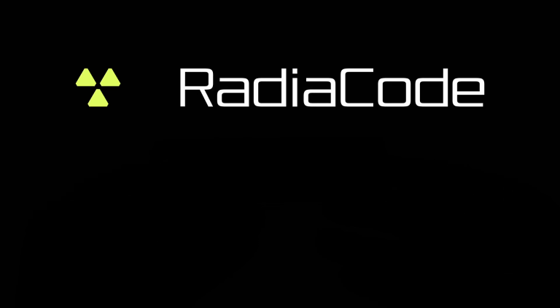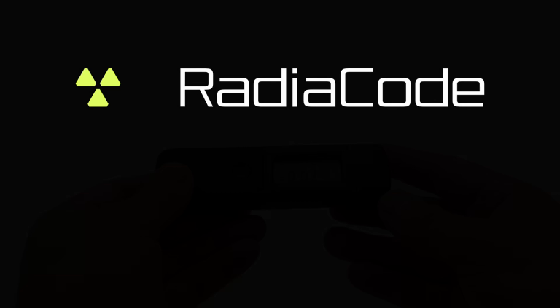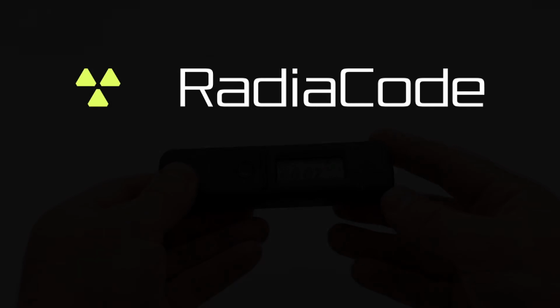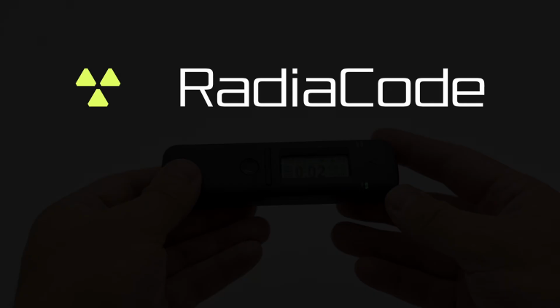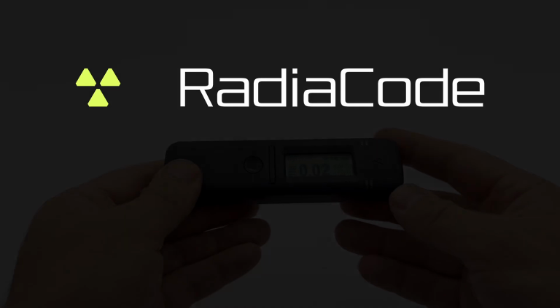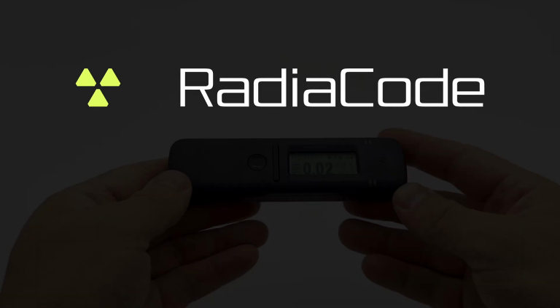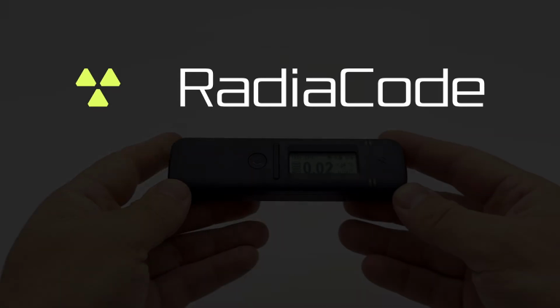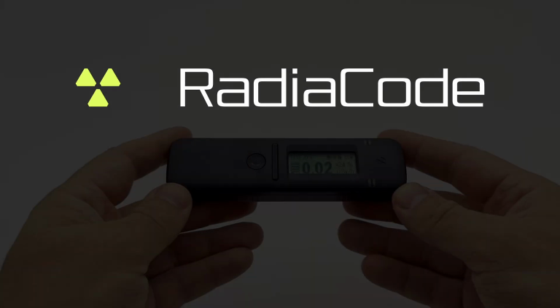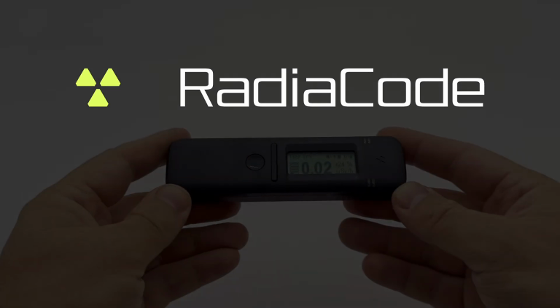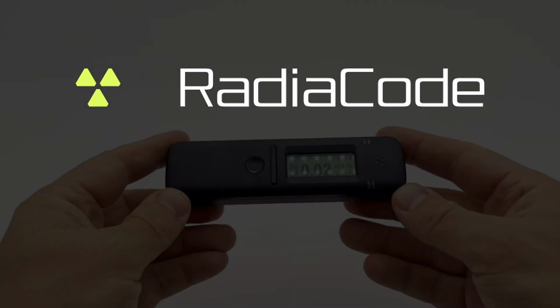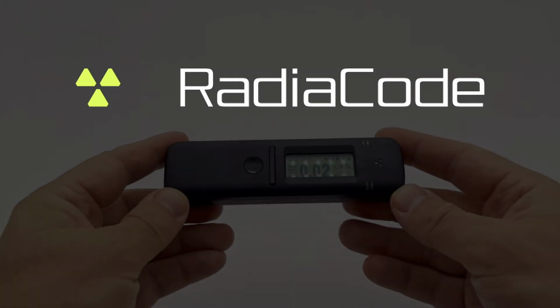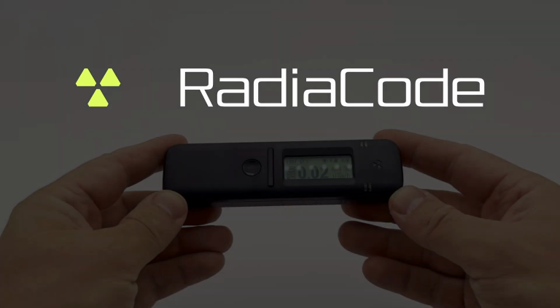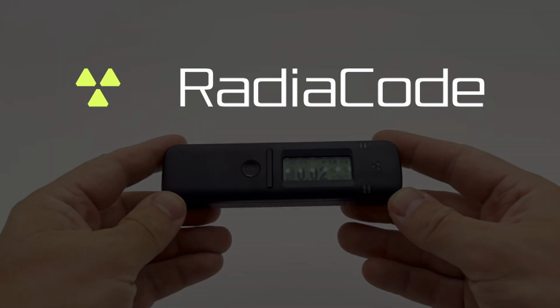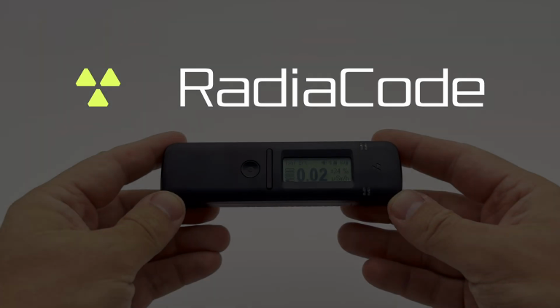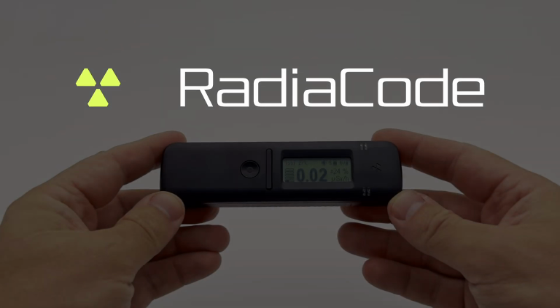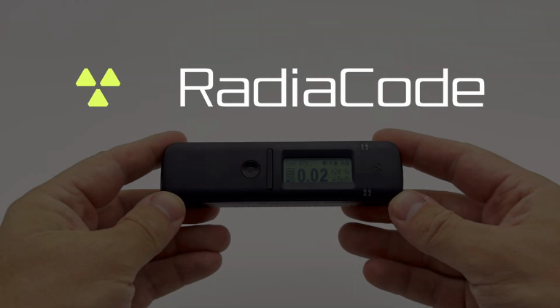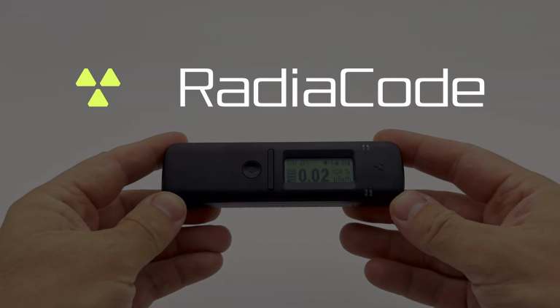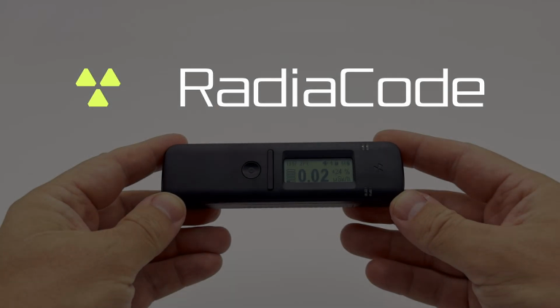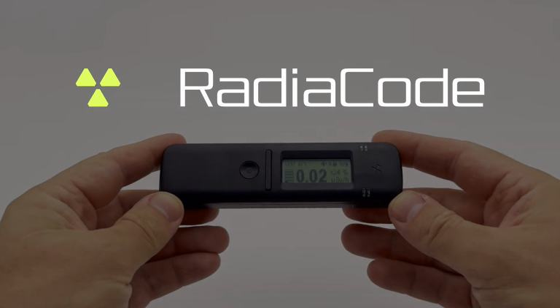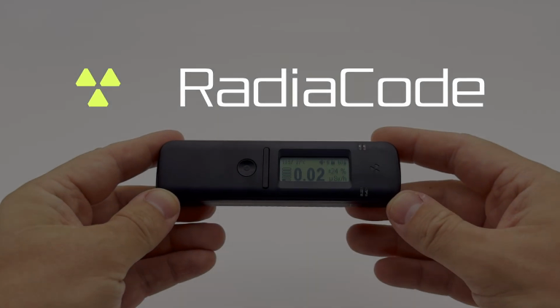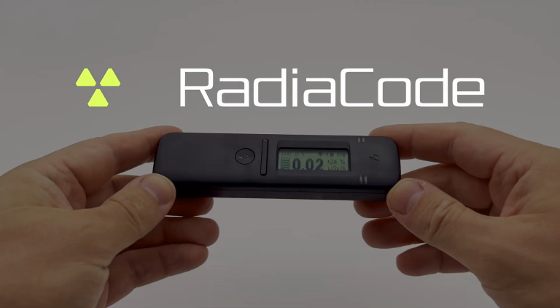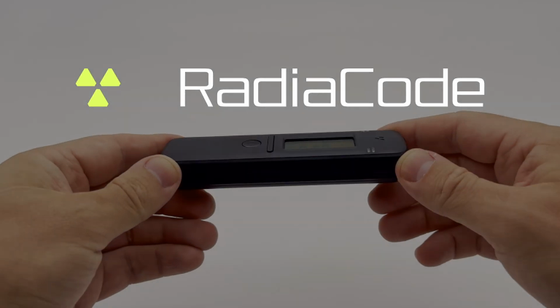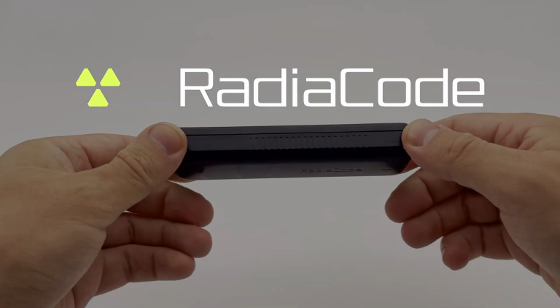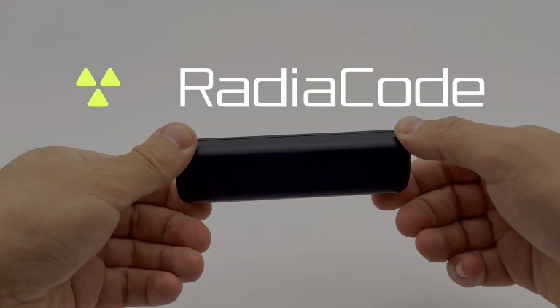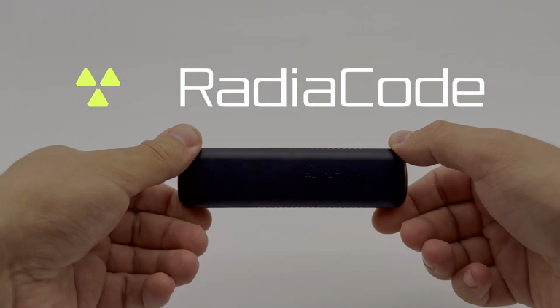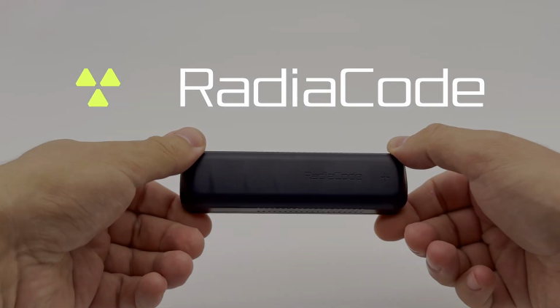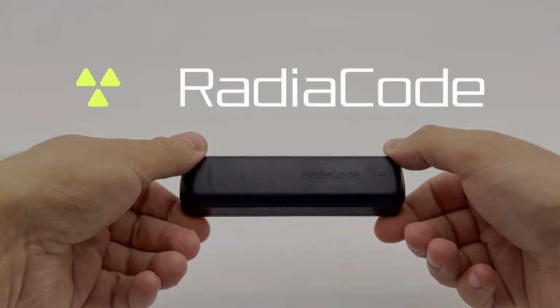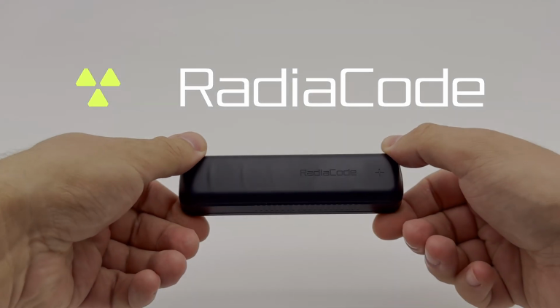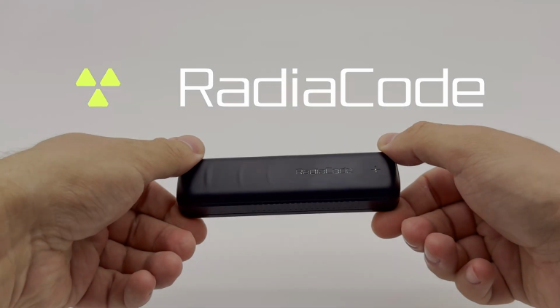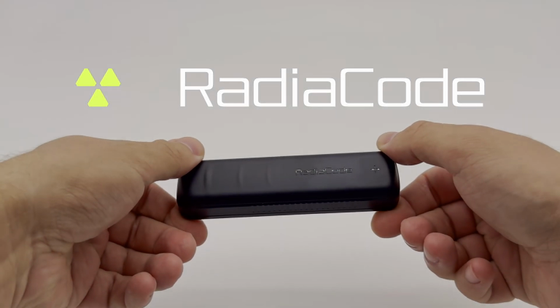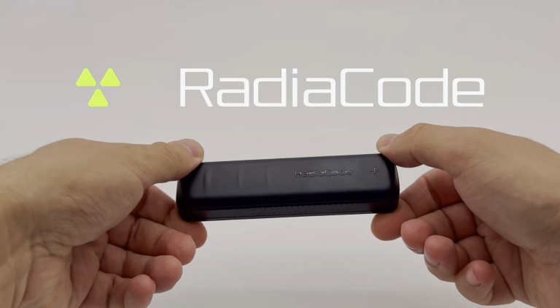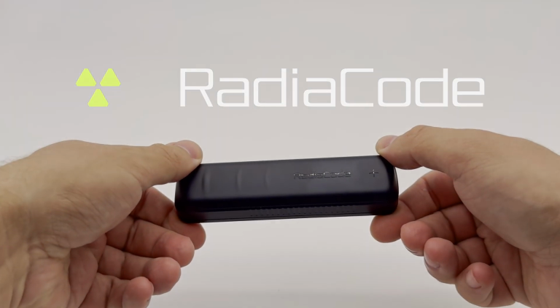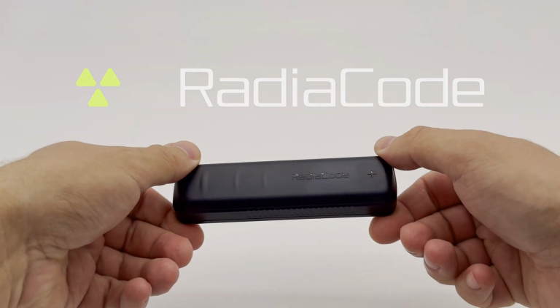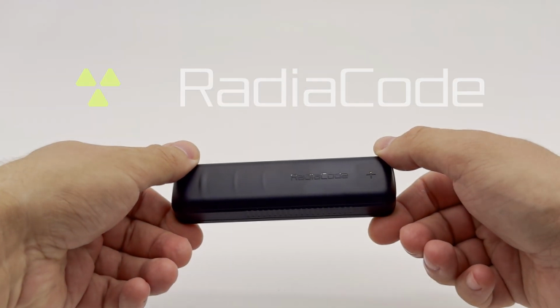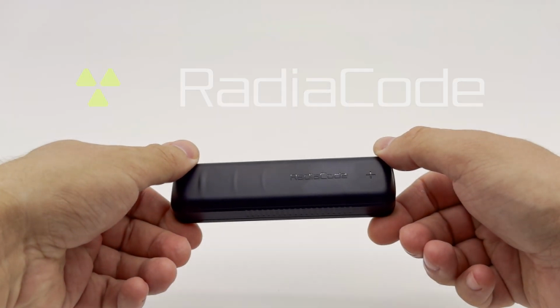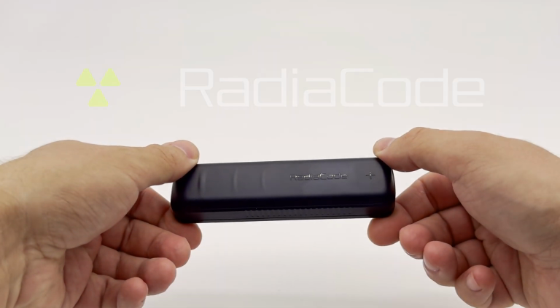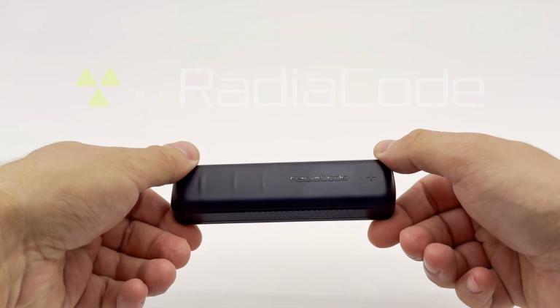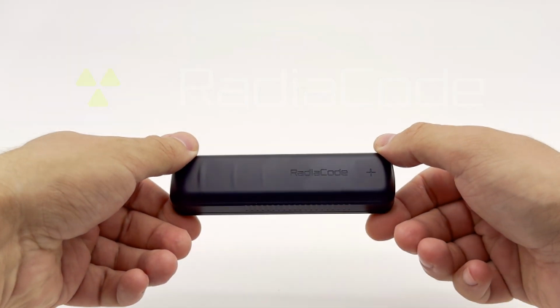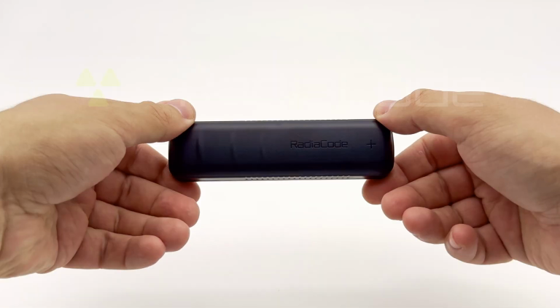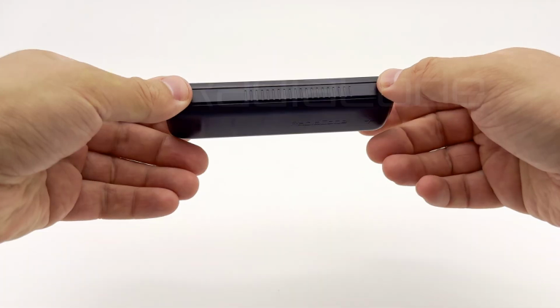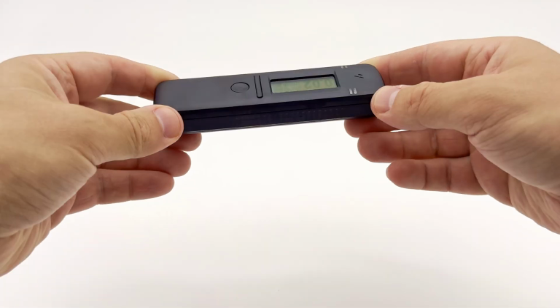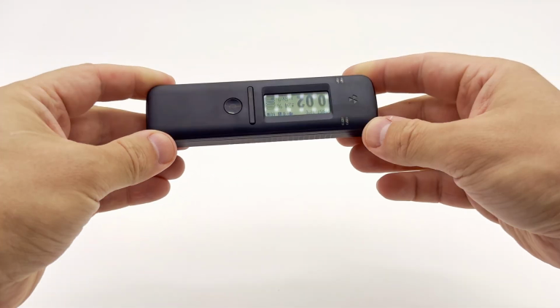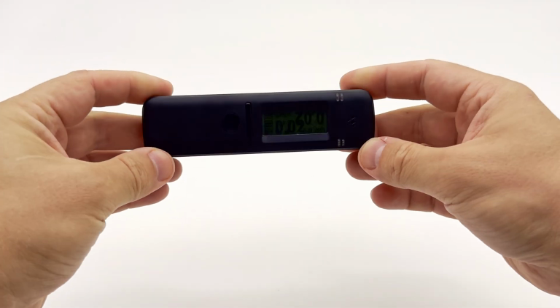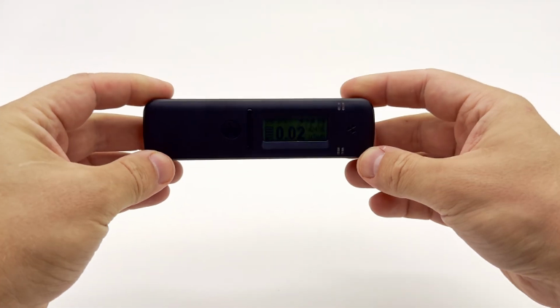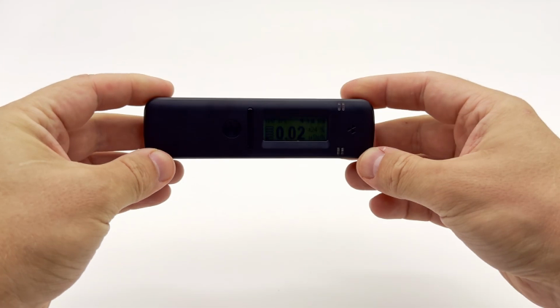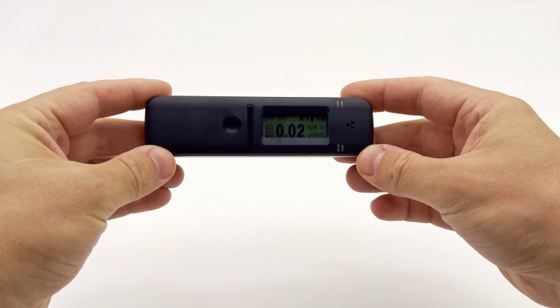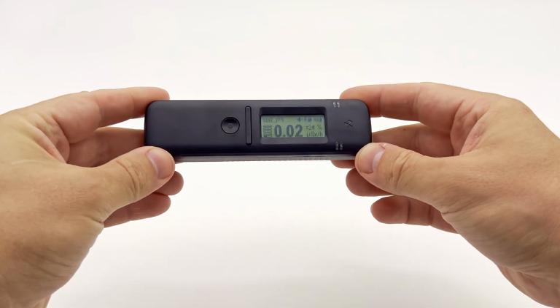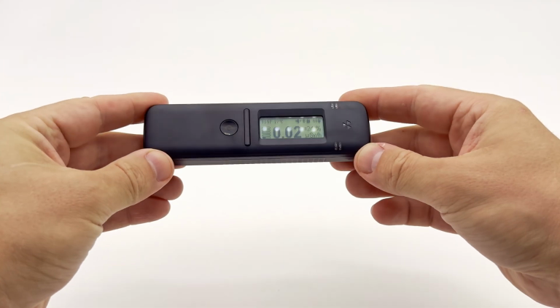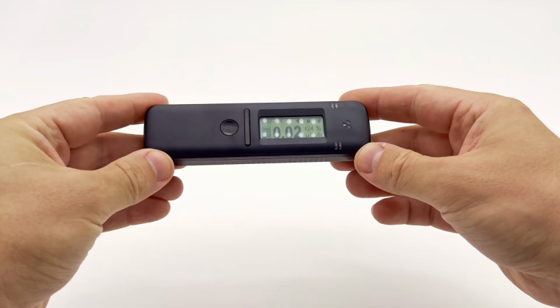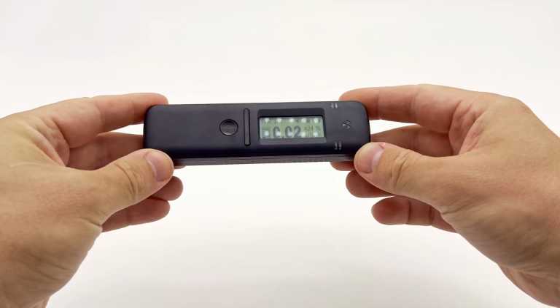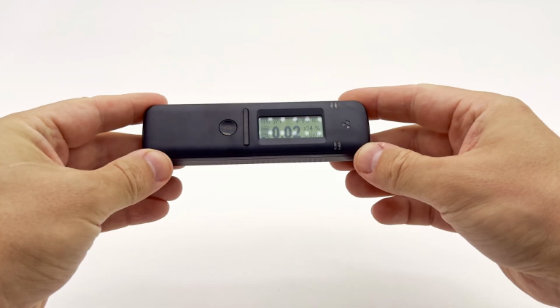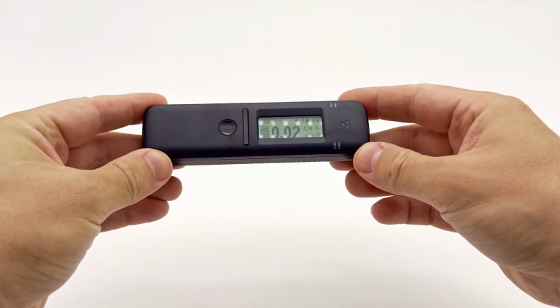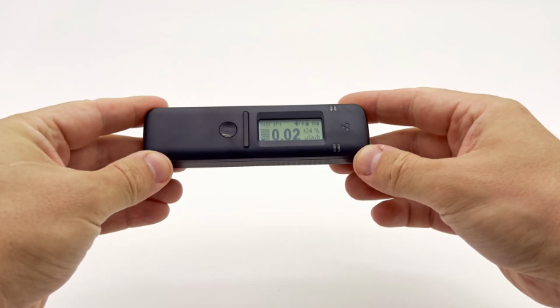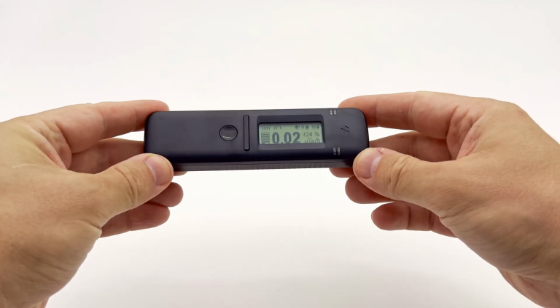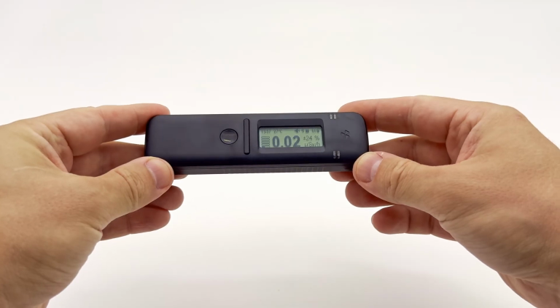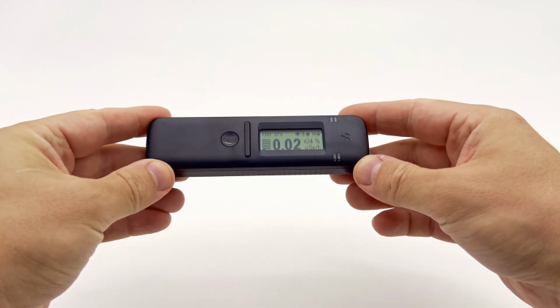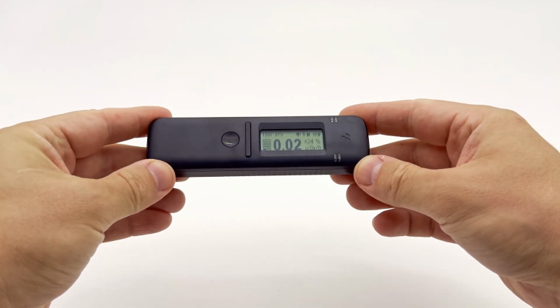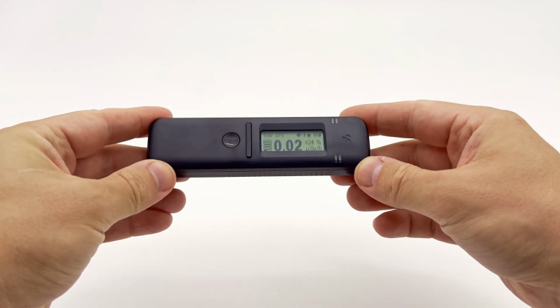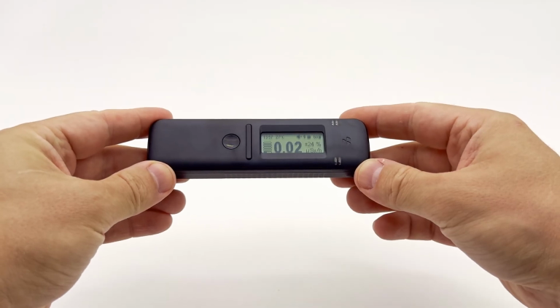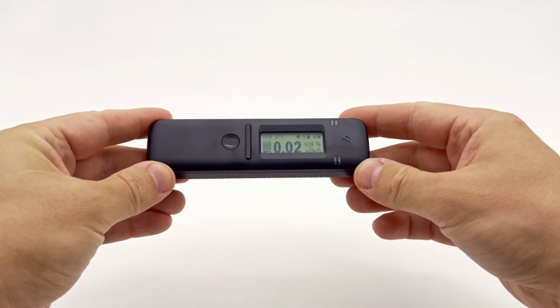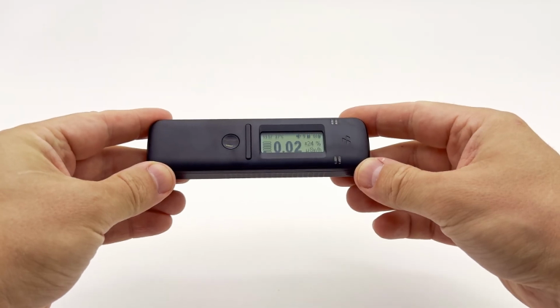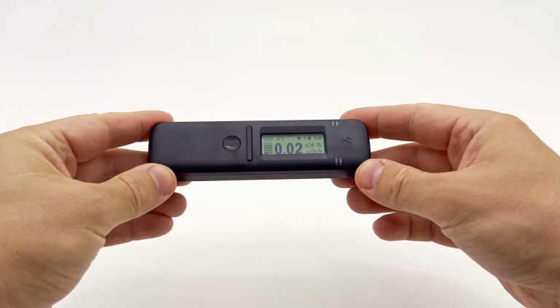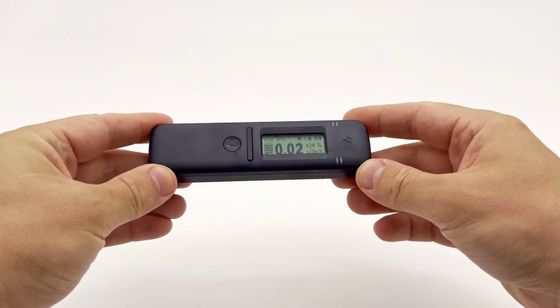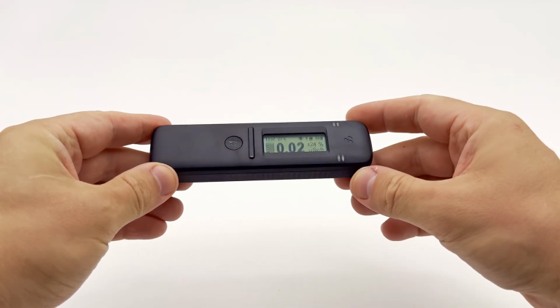Welcome. This is a brief guide to testing food products for radioactivity using Radiocode series radiation detectors.